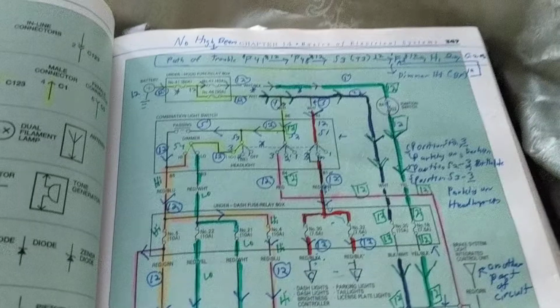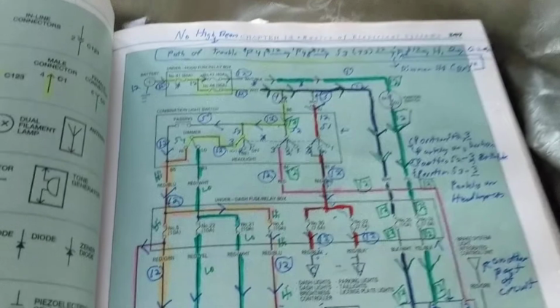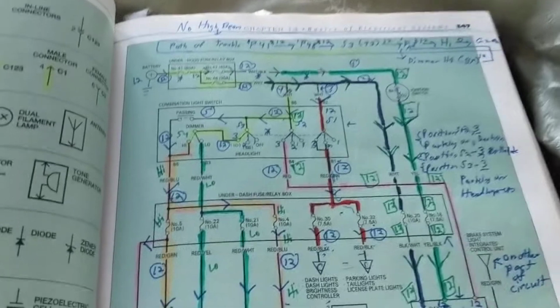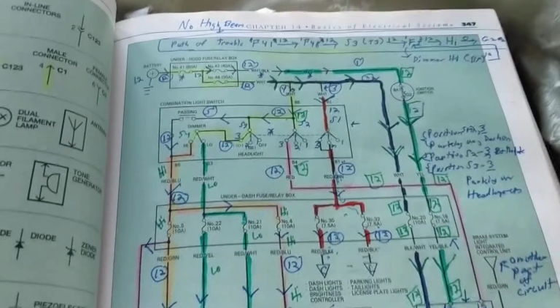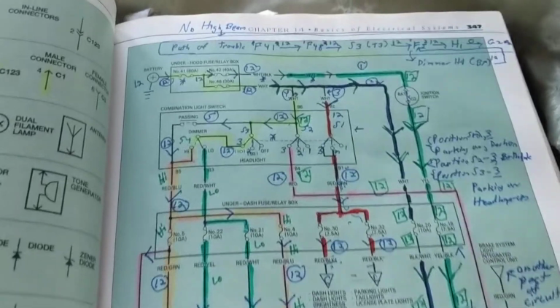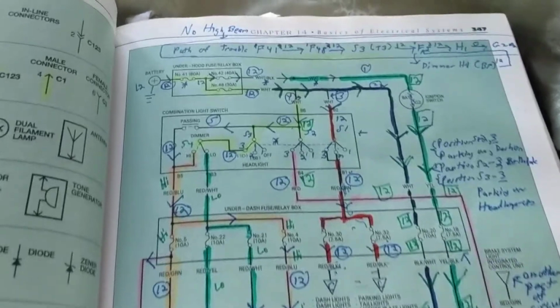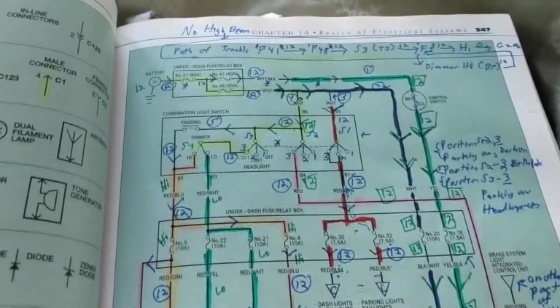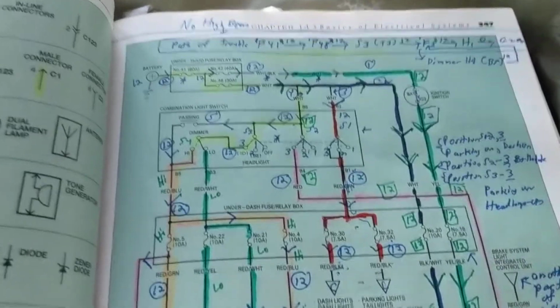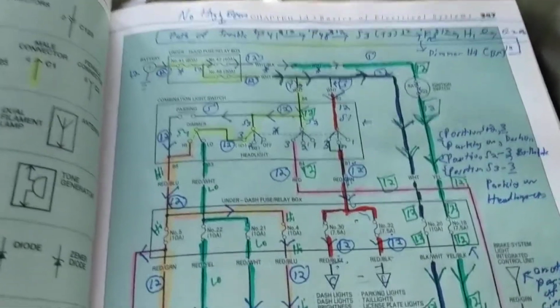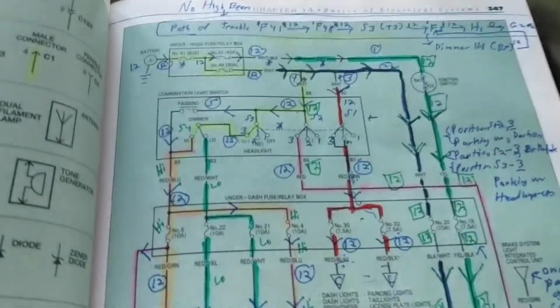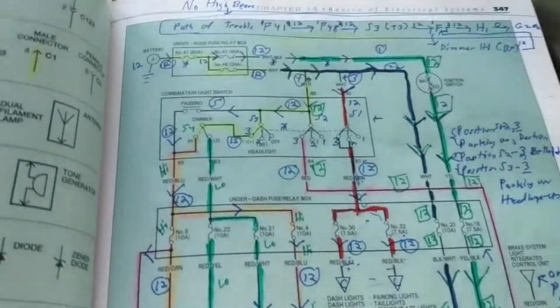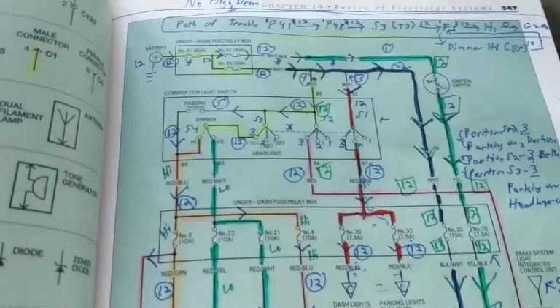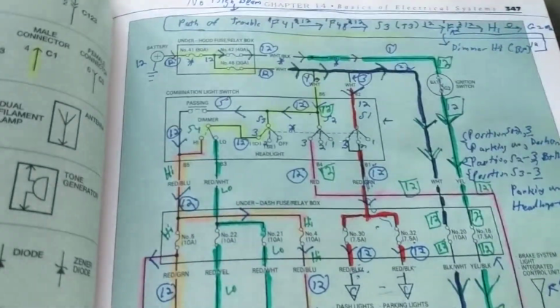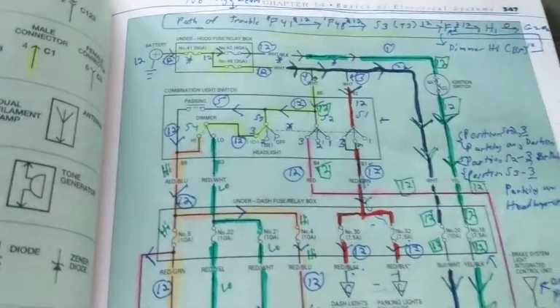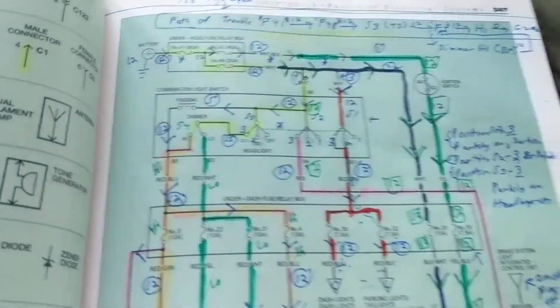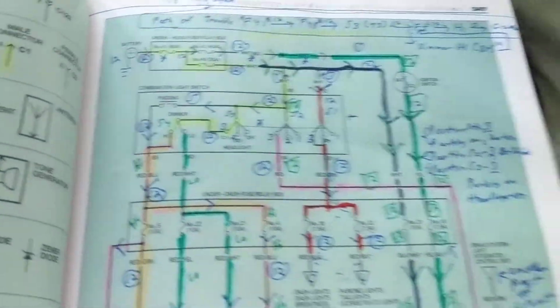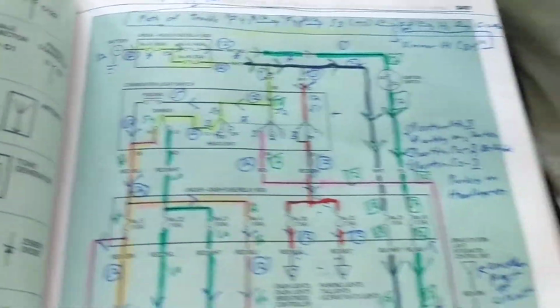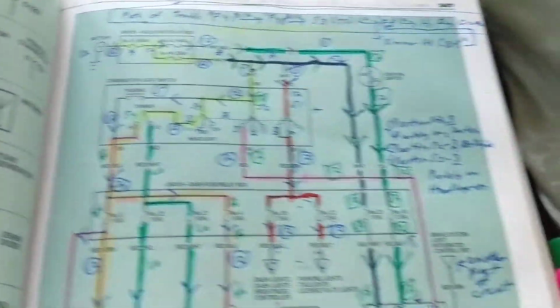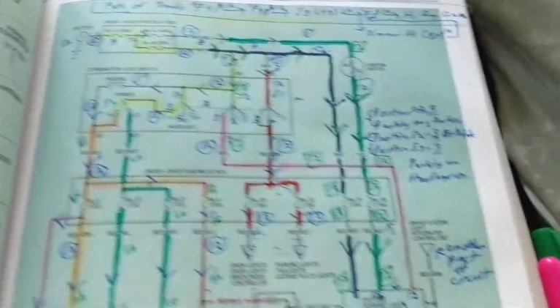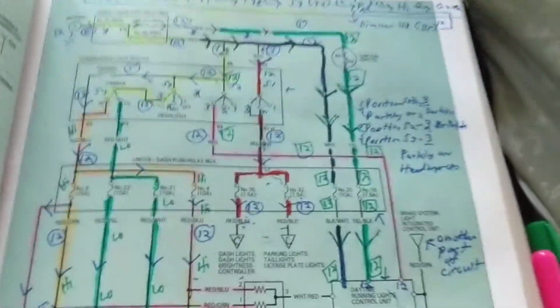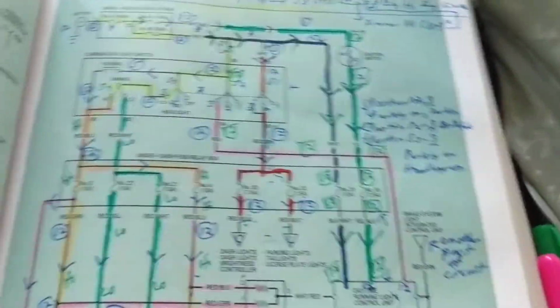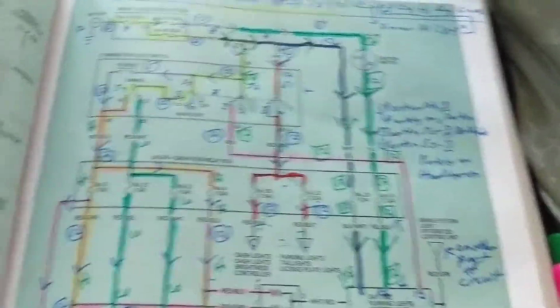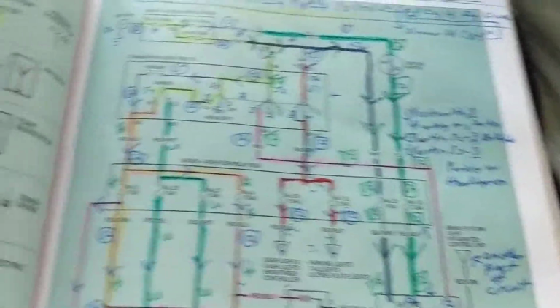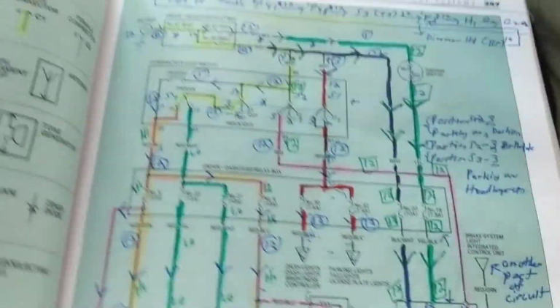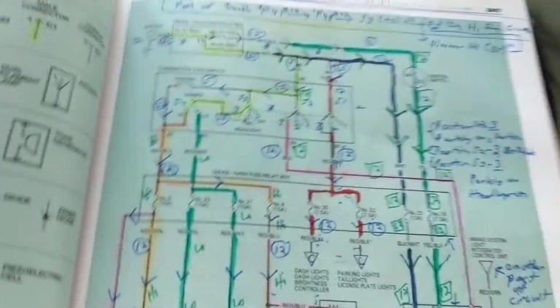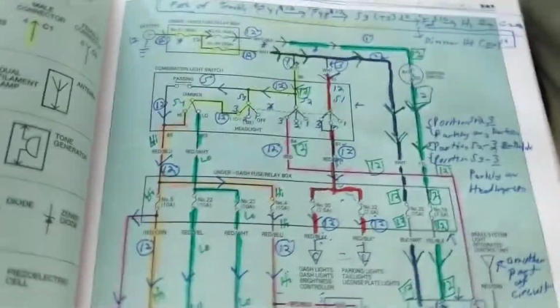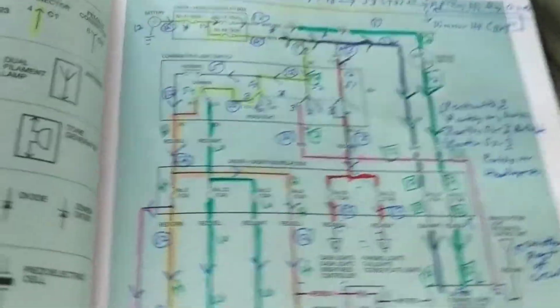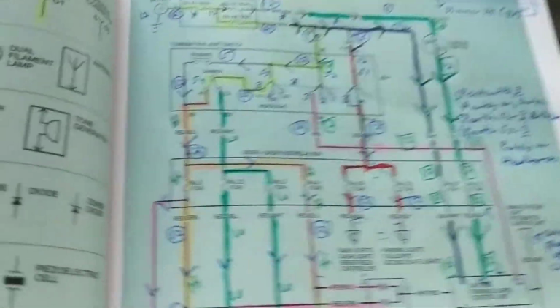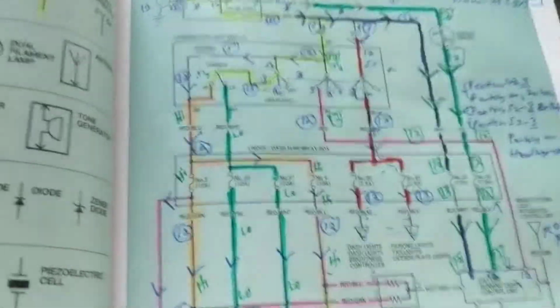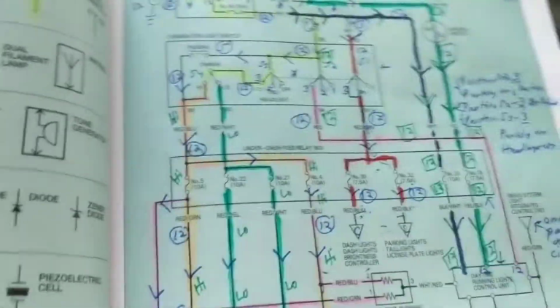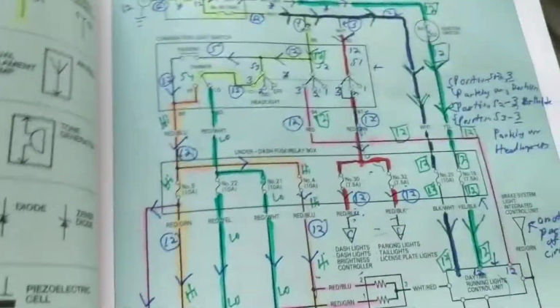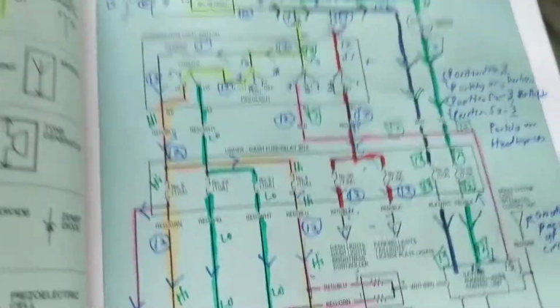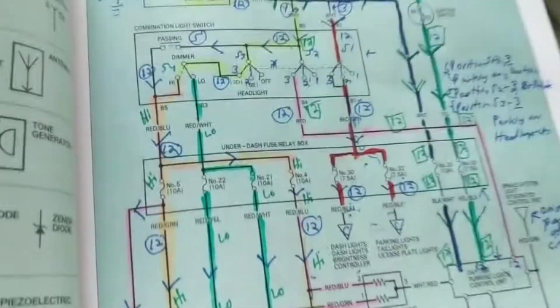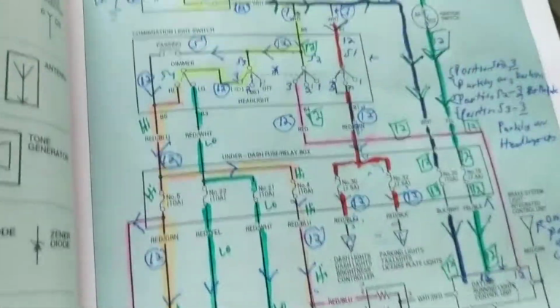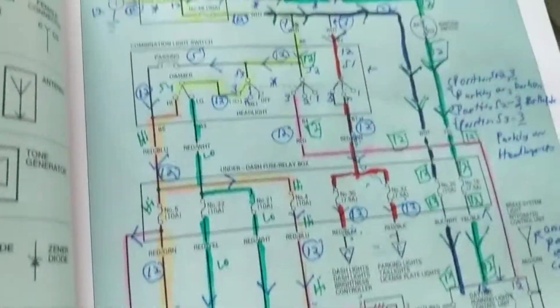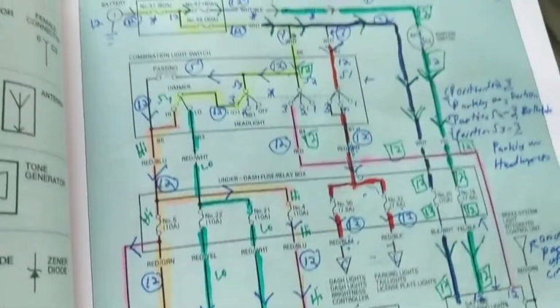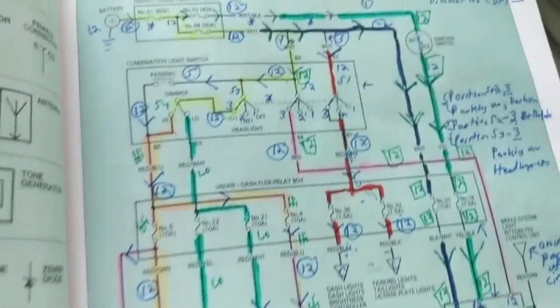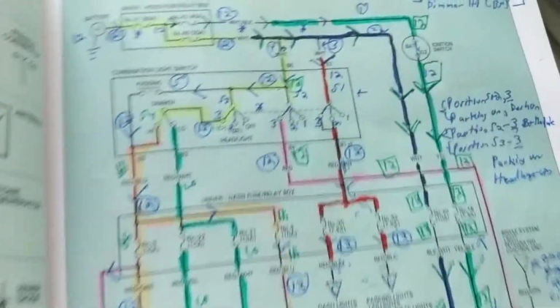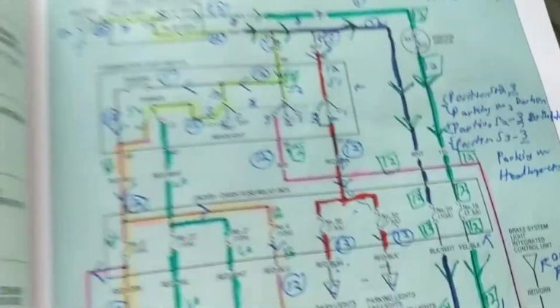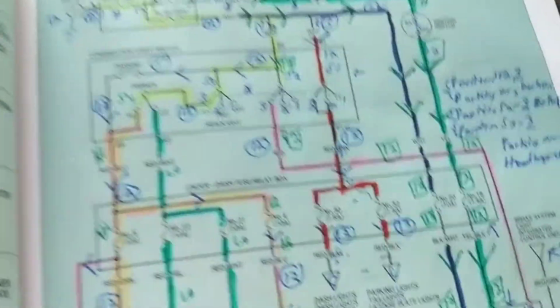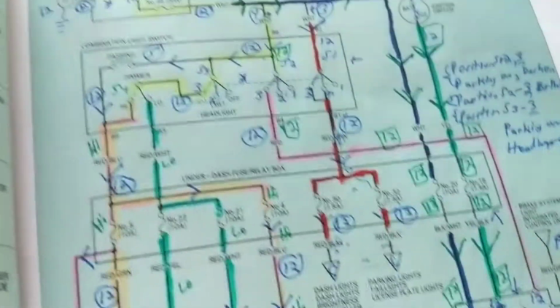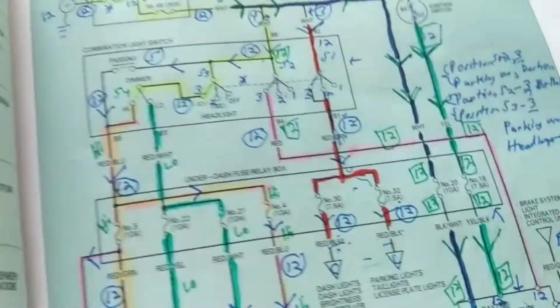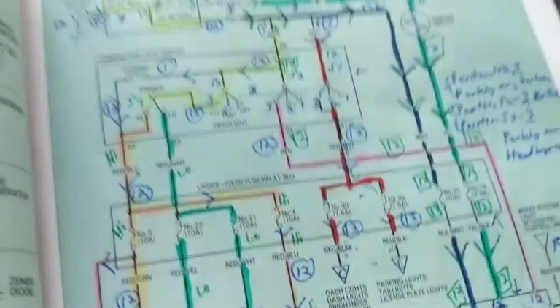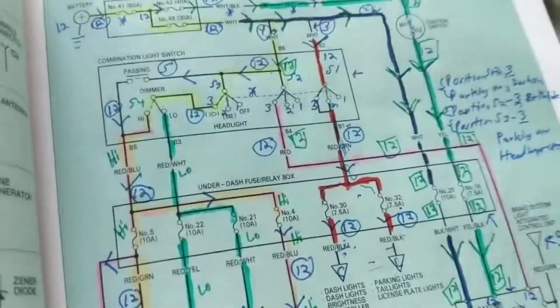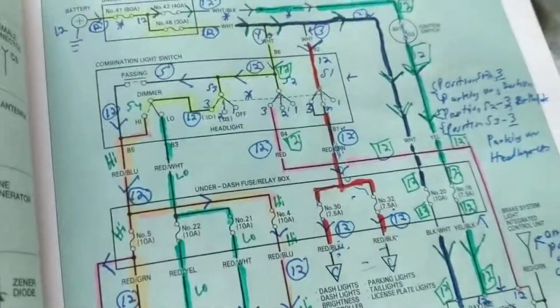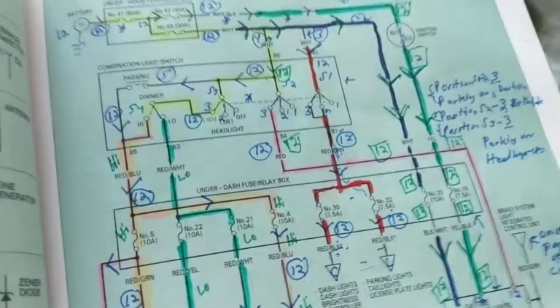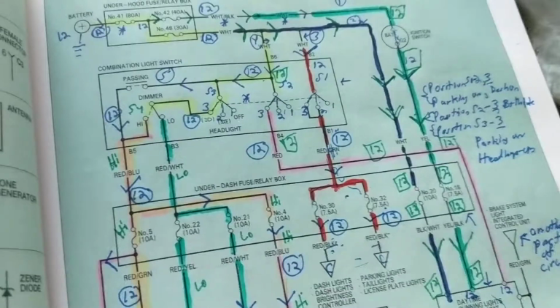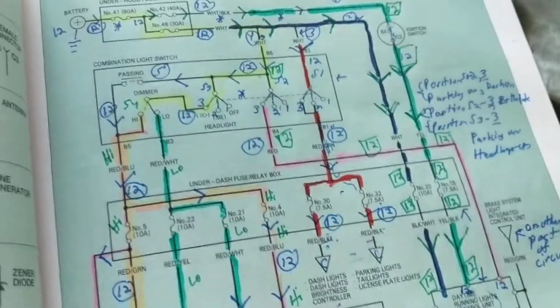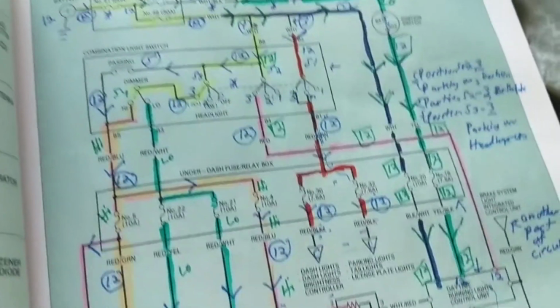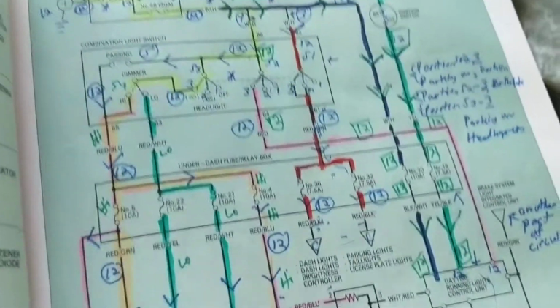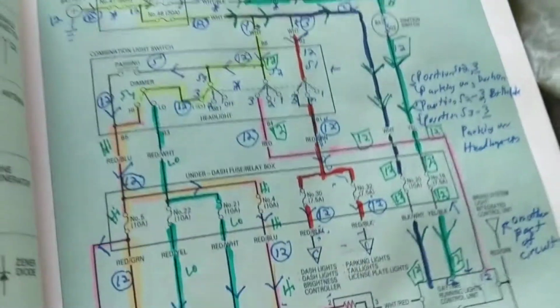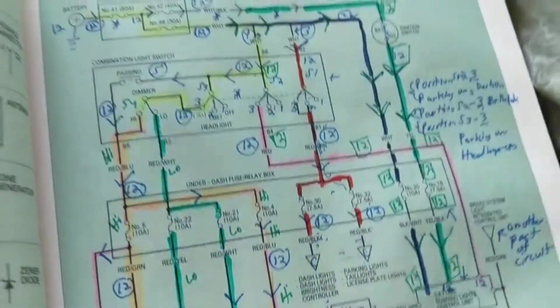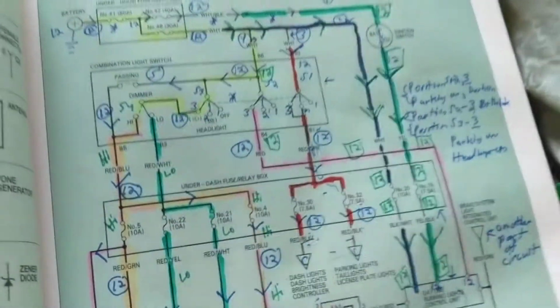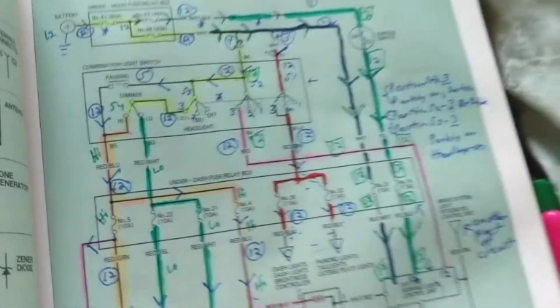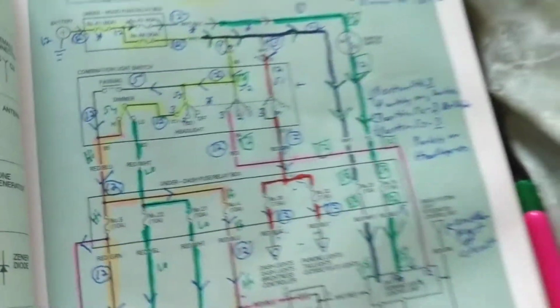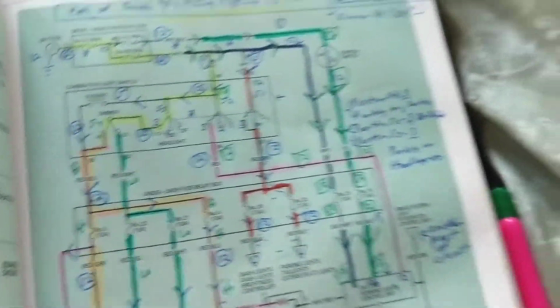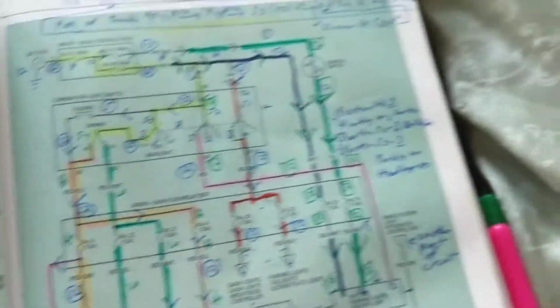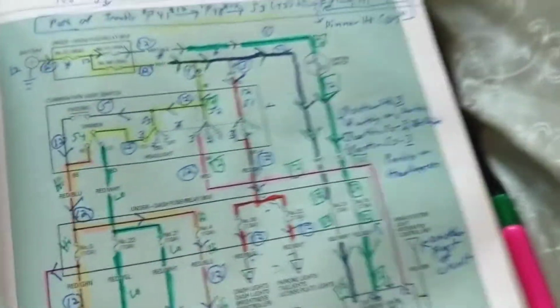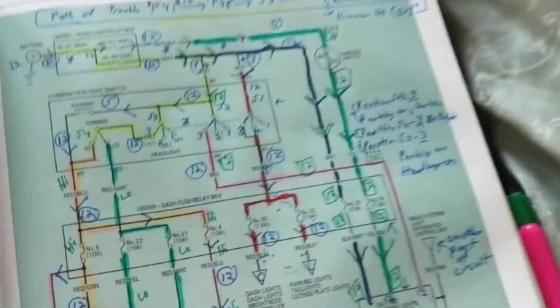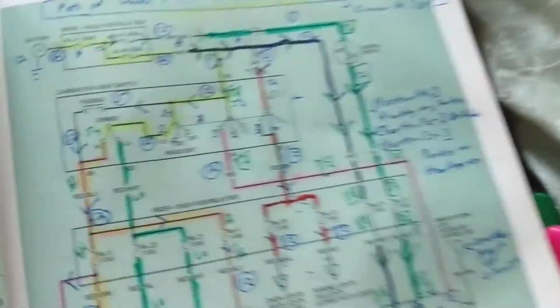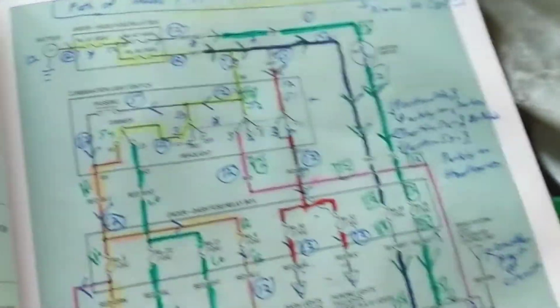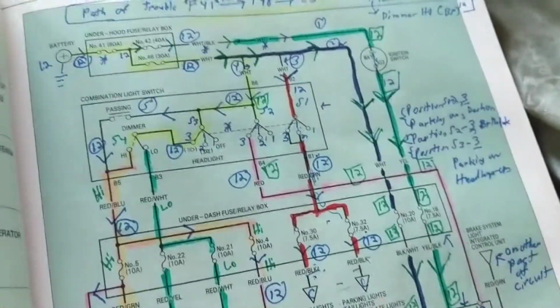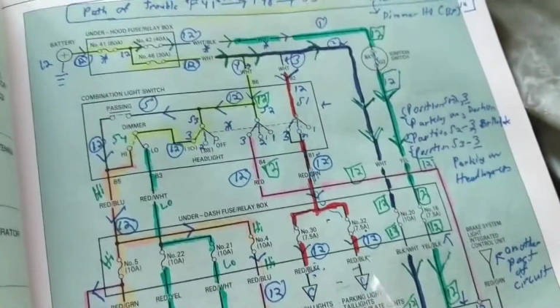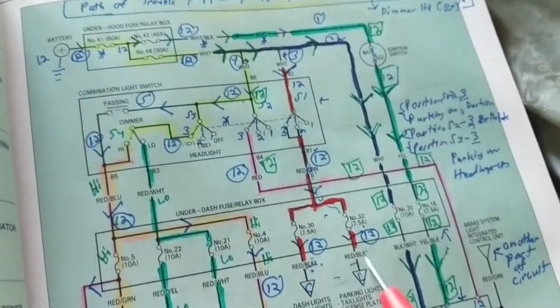Okay, welcome back. This is part 3 of really understanding the most simplified way of understanding schematics.